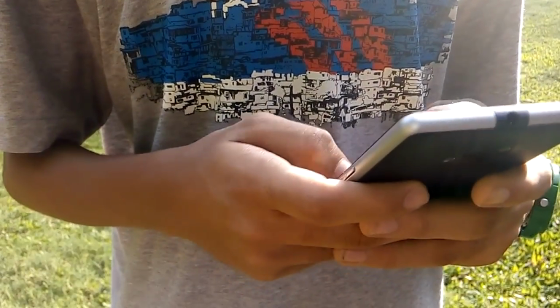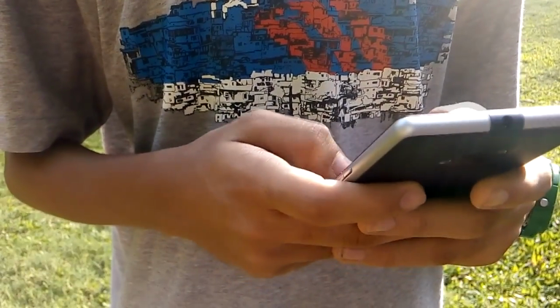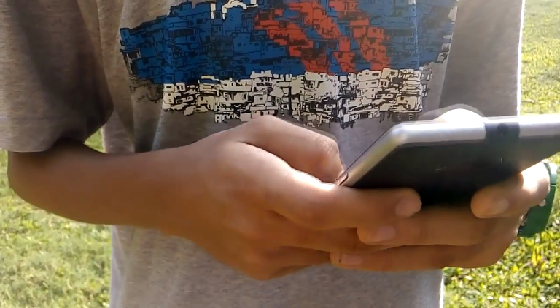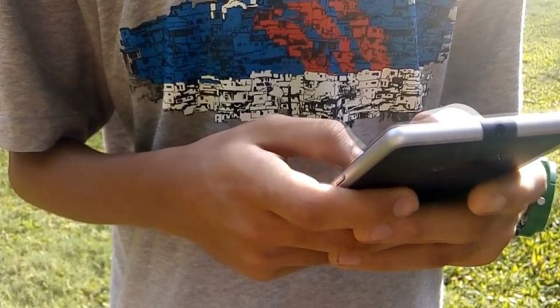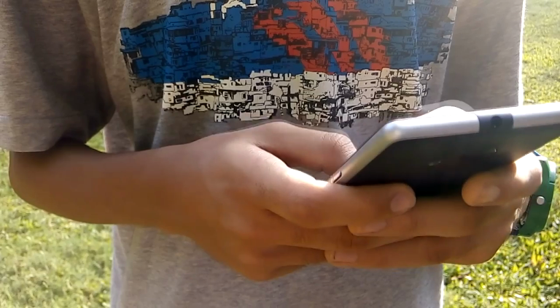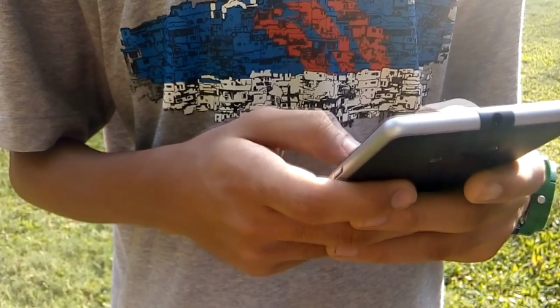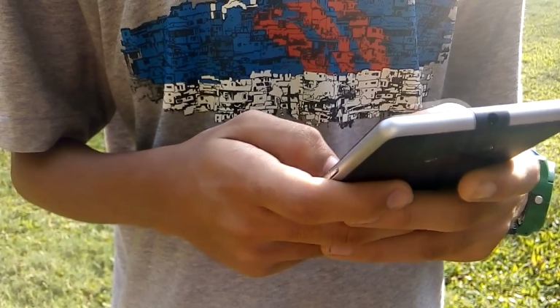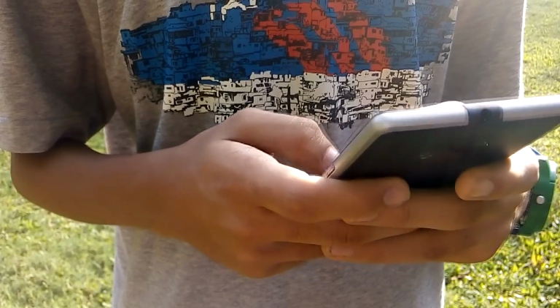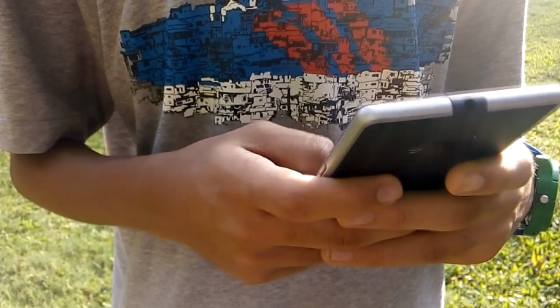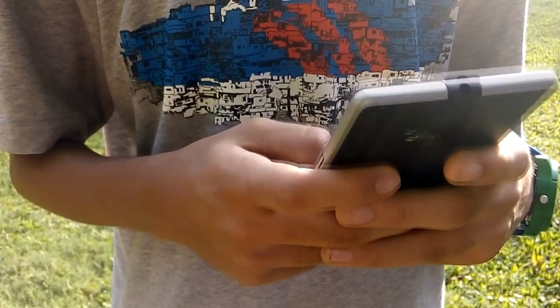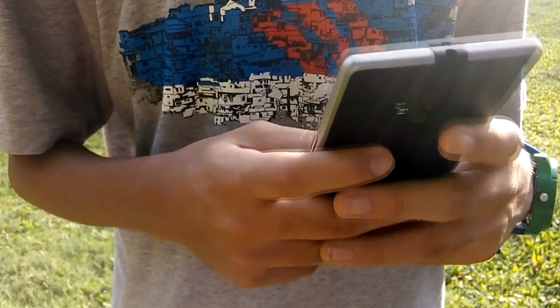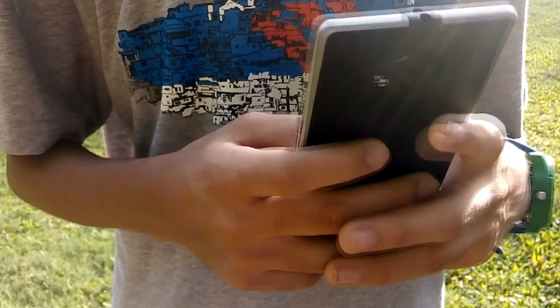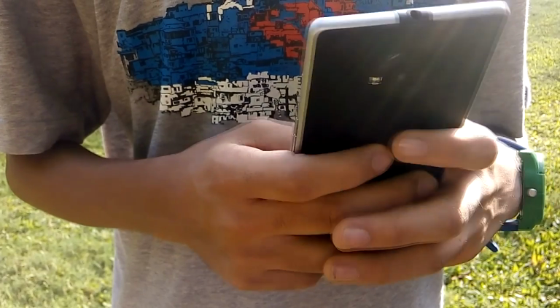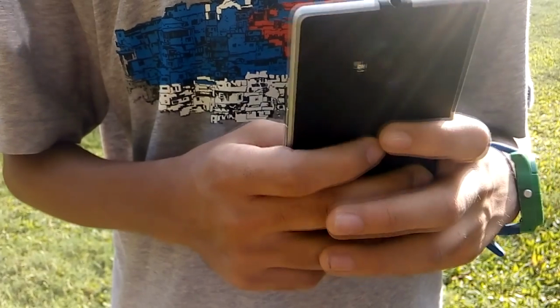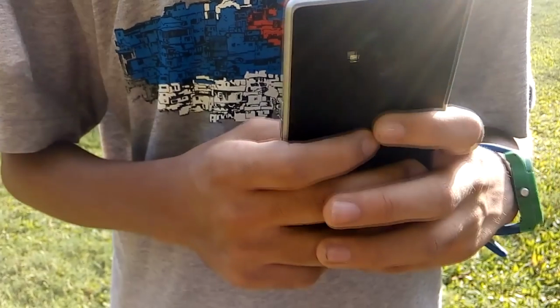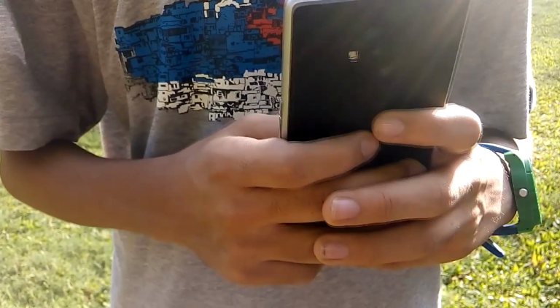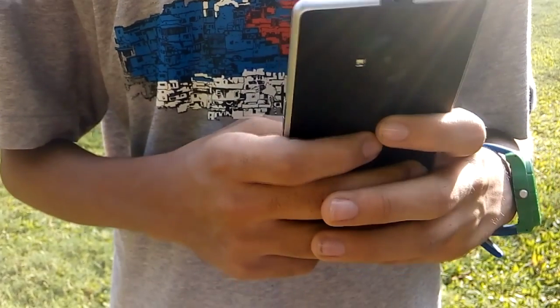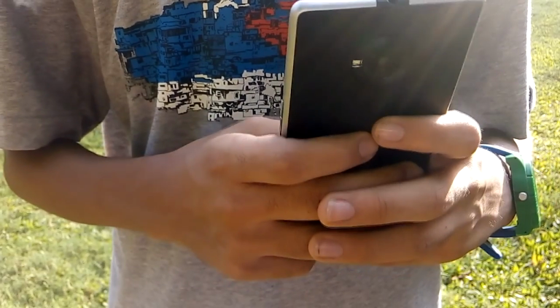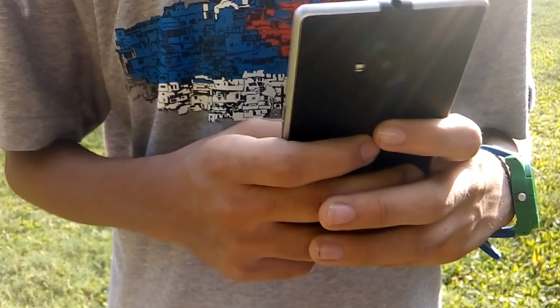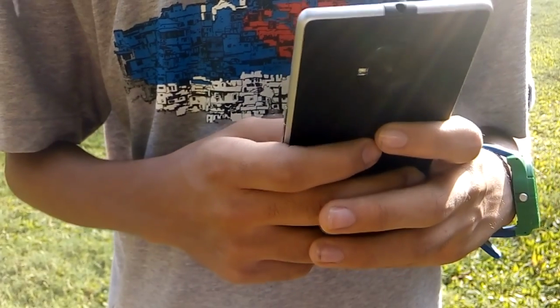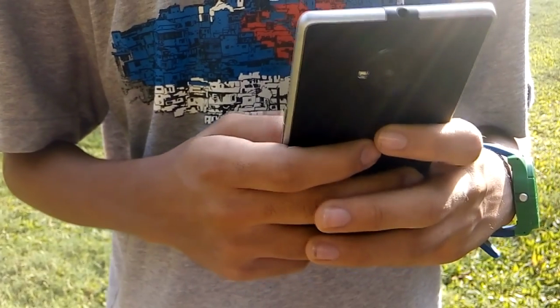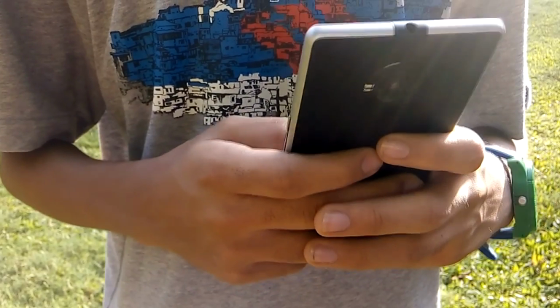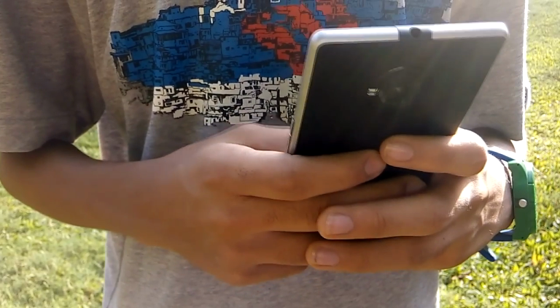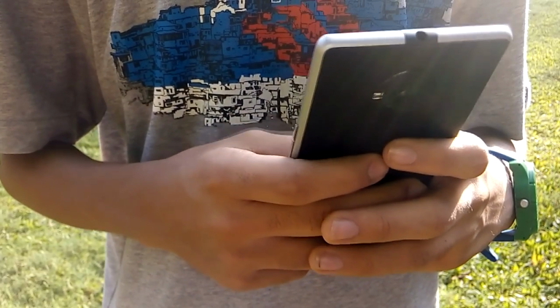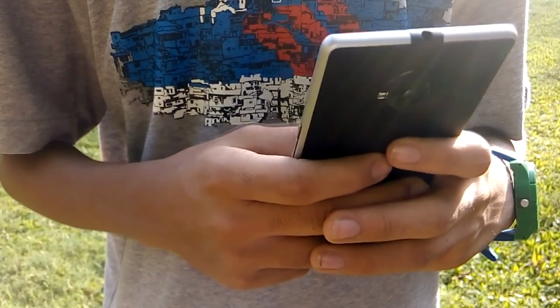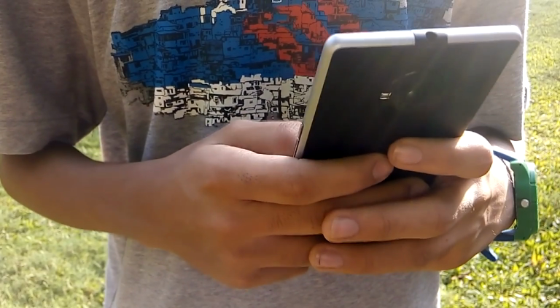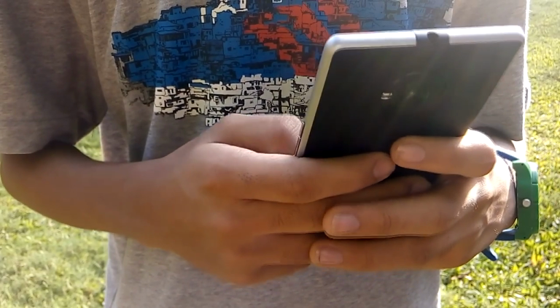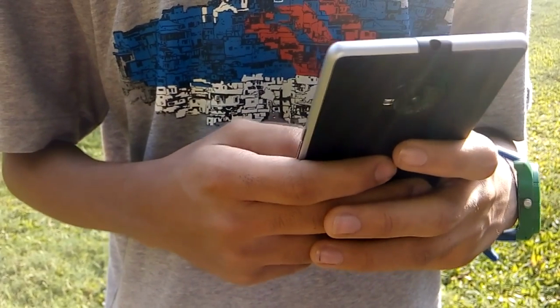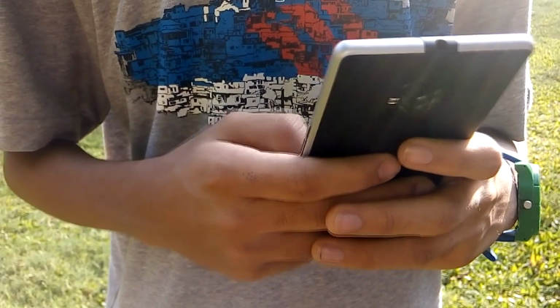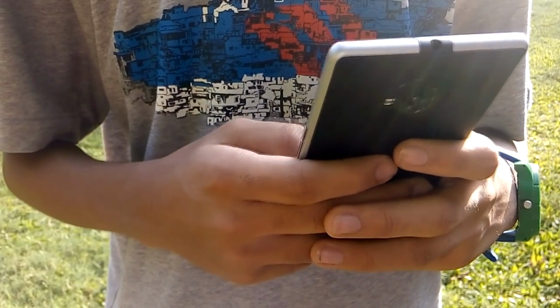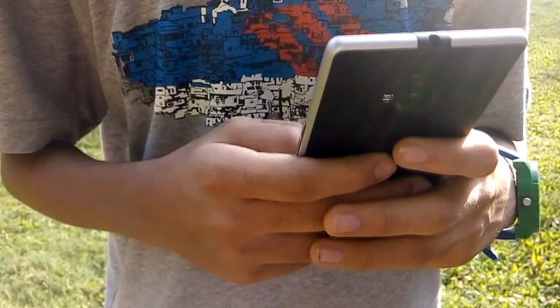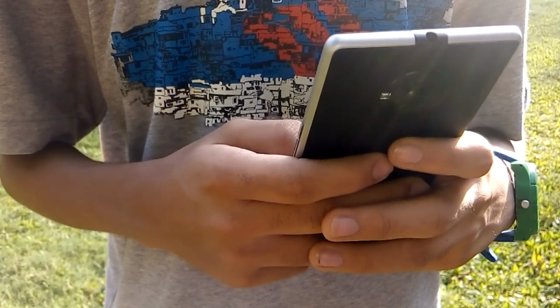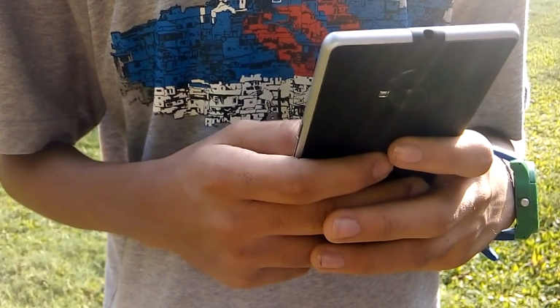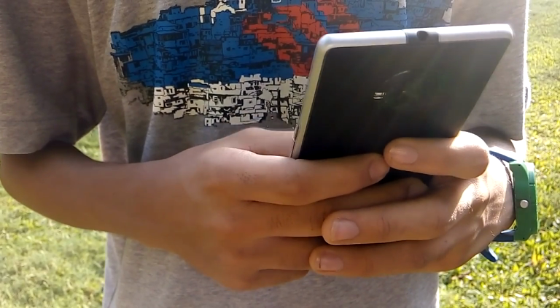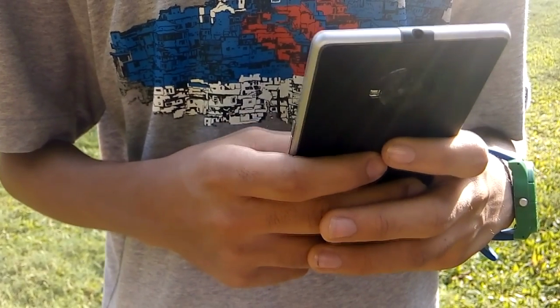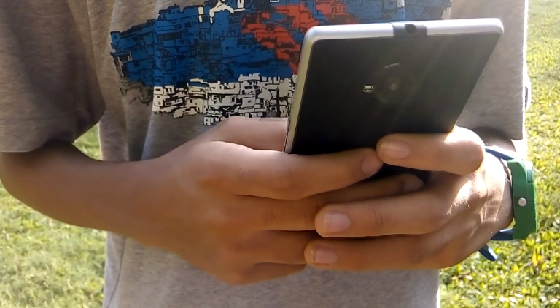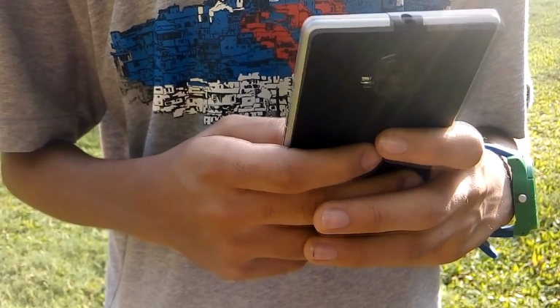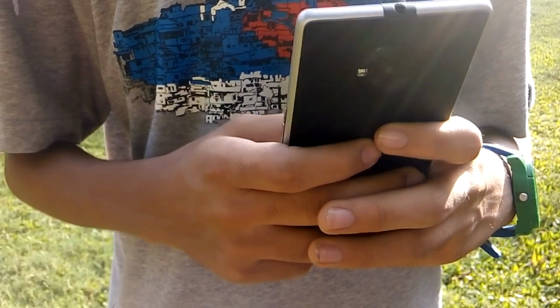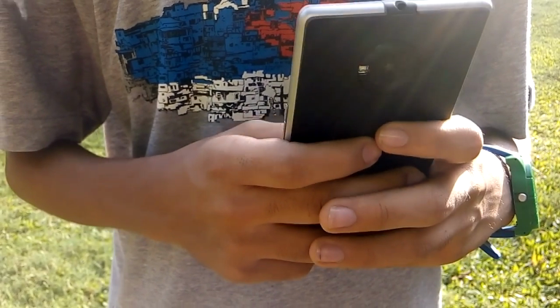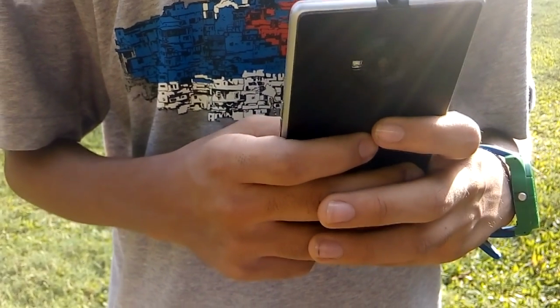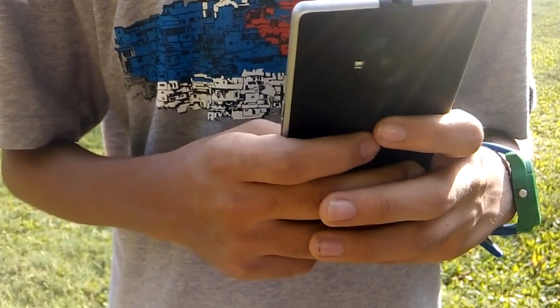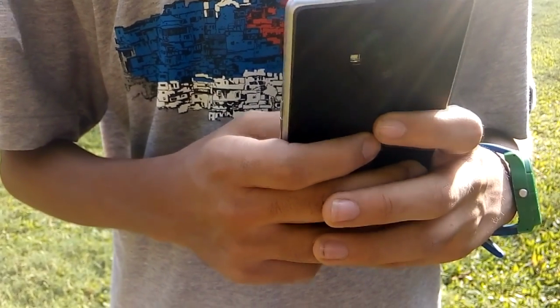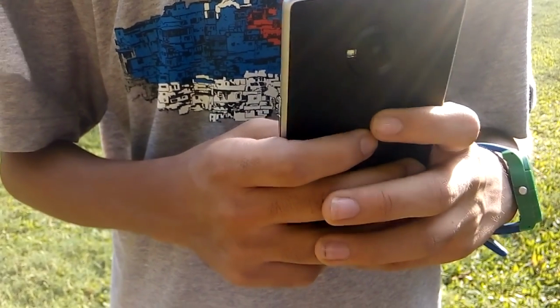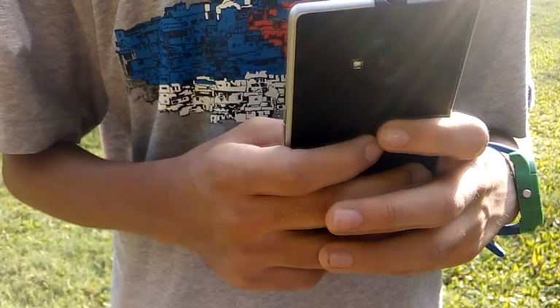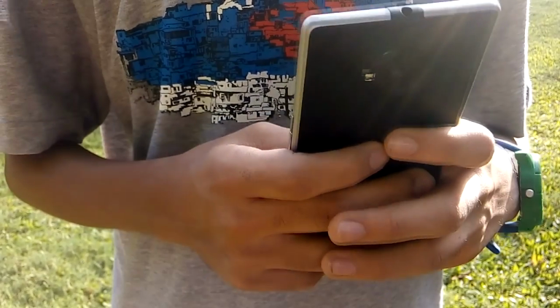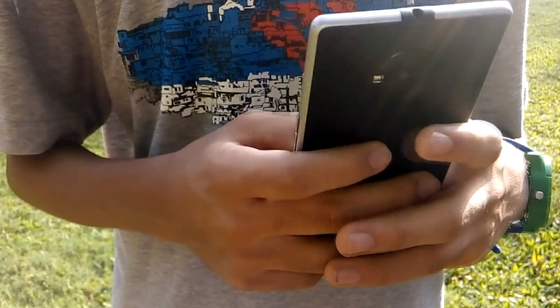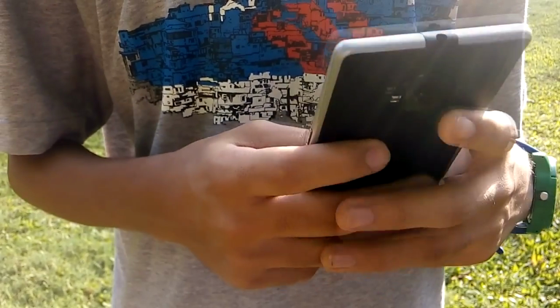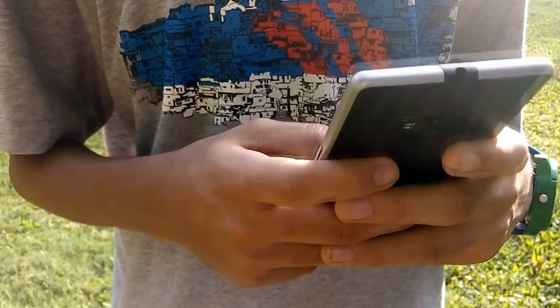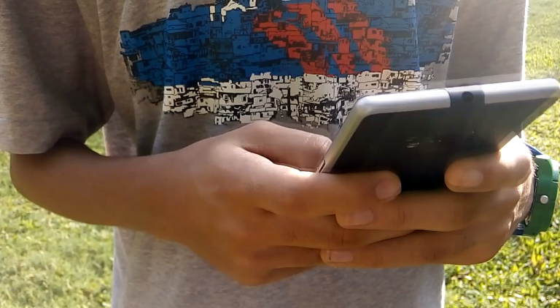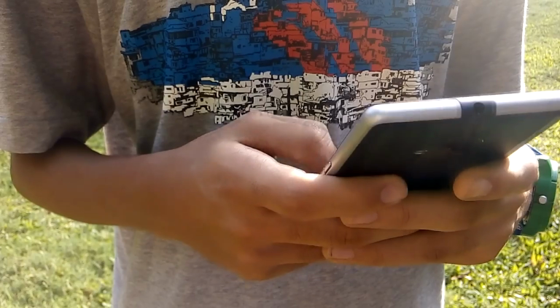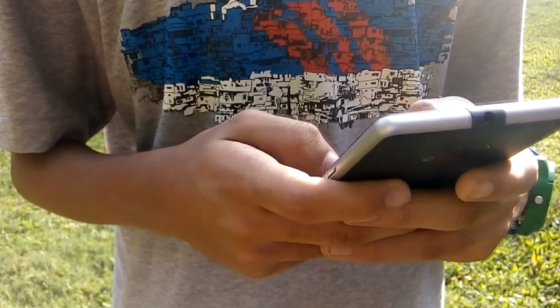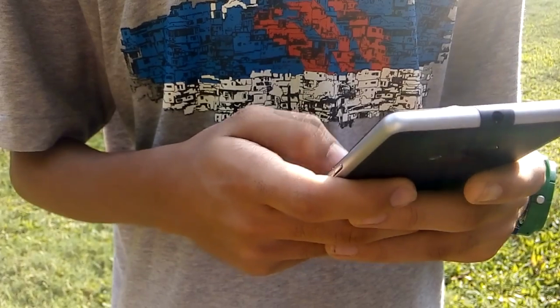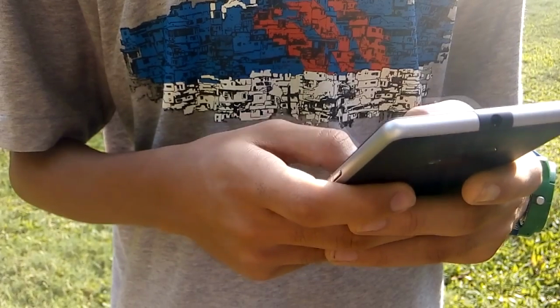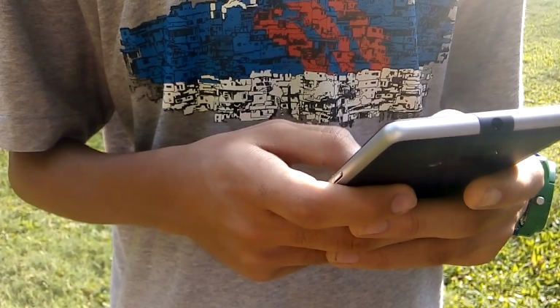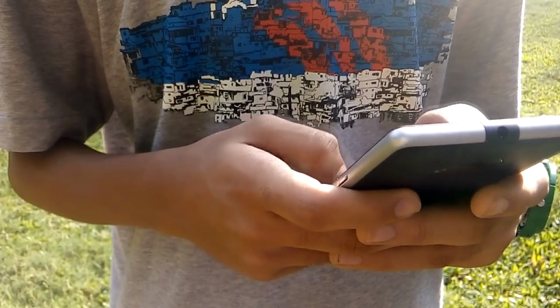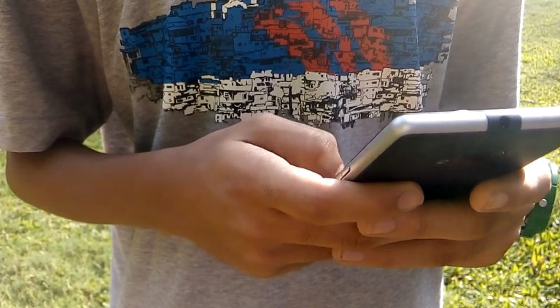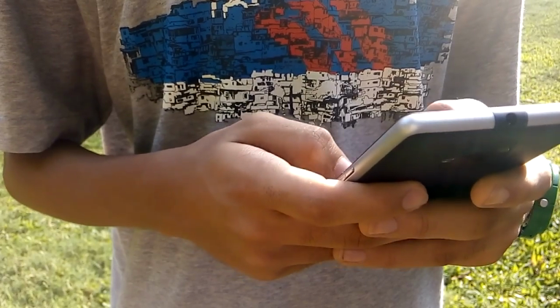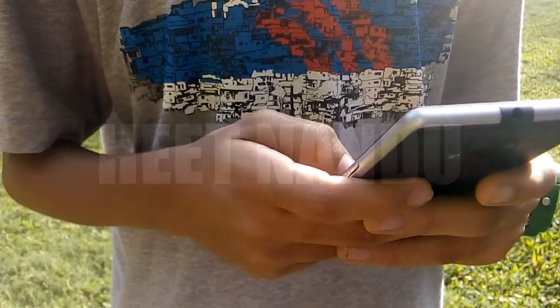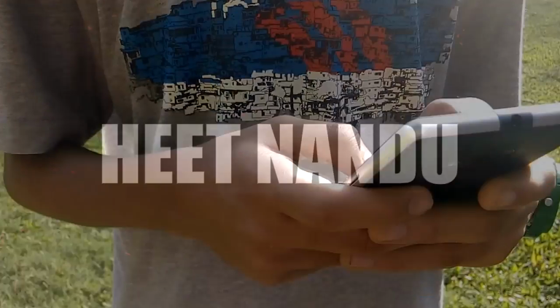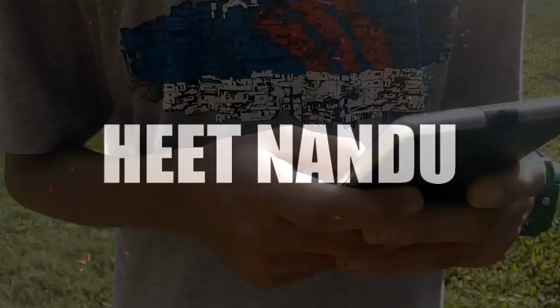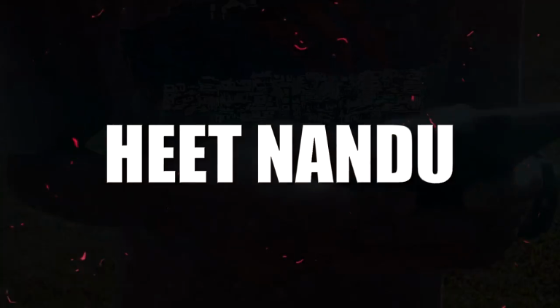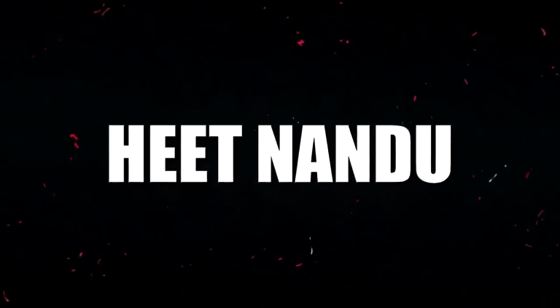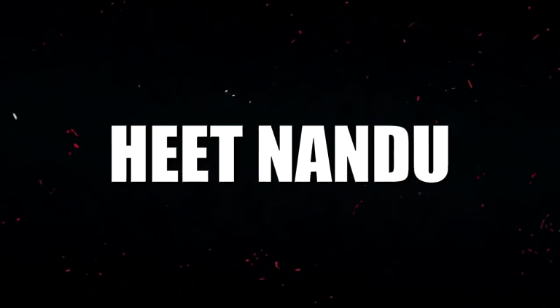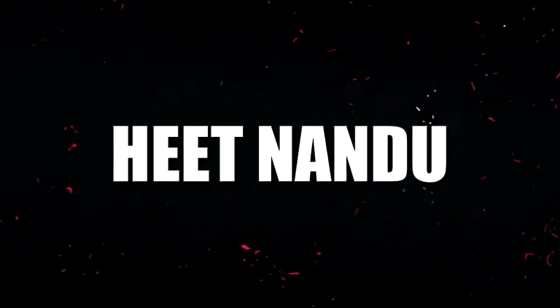In case you aren't subscribed yet, hit that red button down below. Anyways, this was Heath Nandu signing off — have a great day.